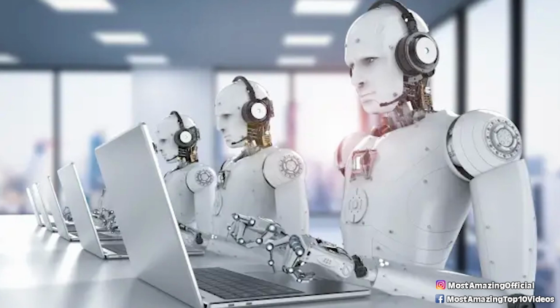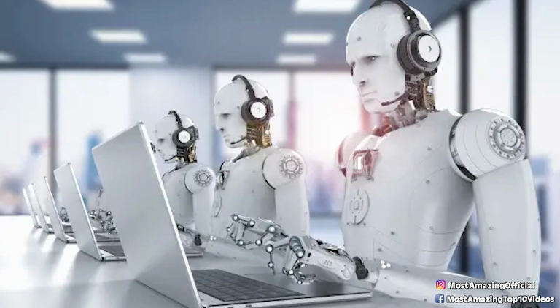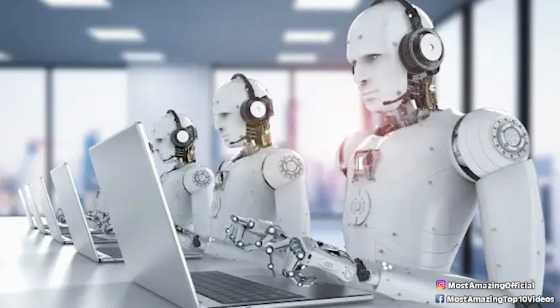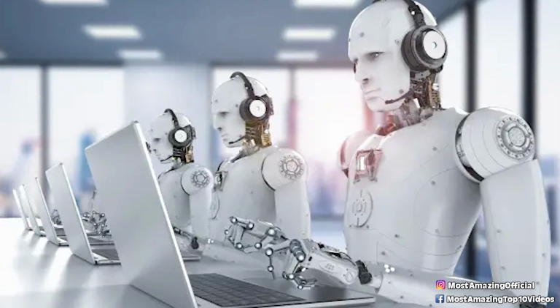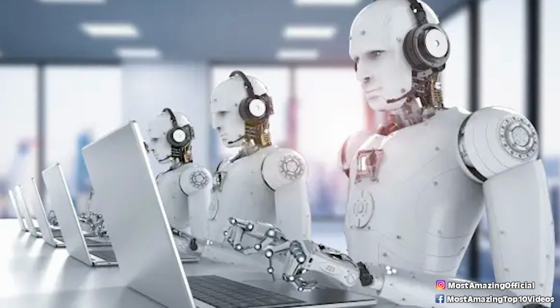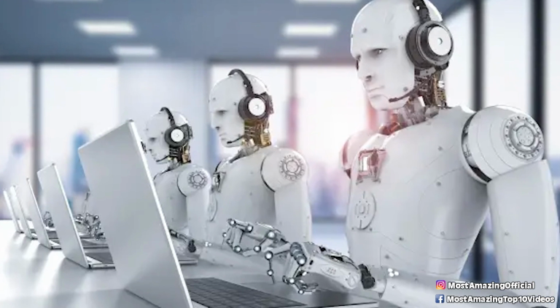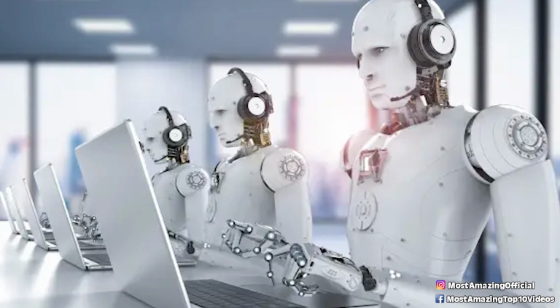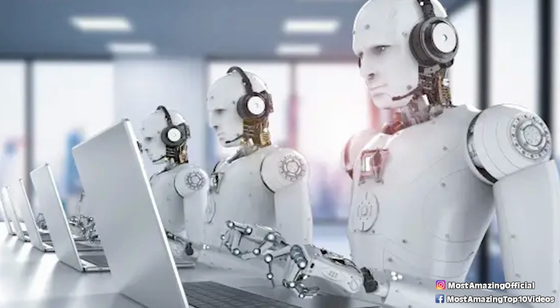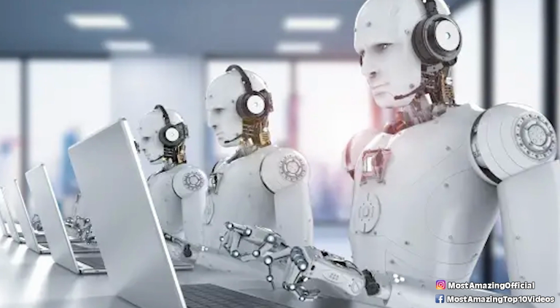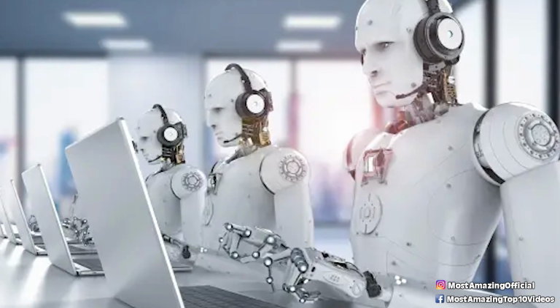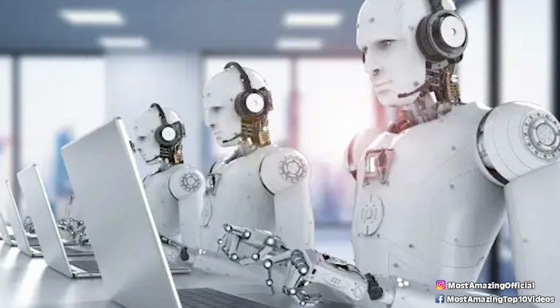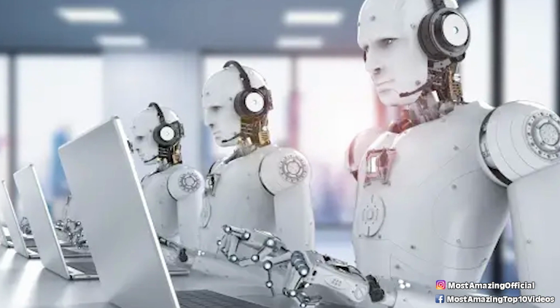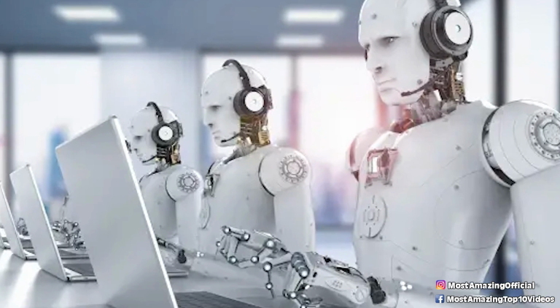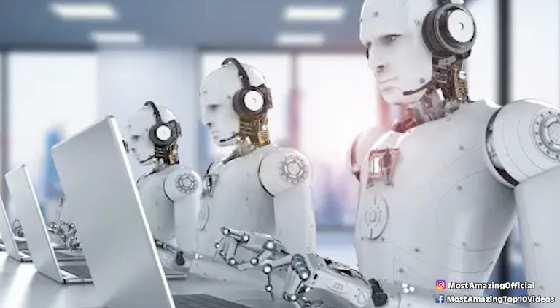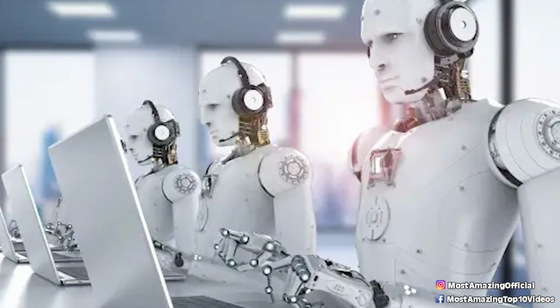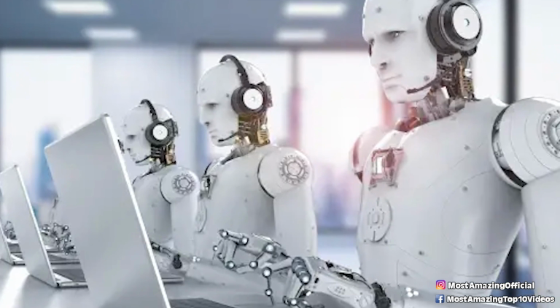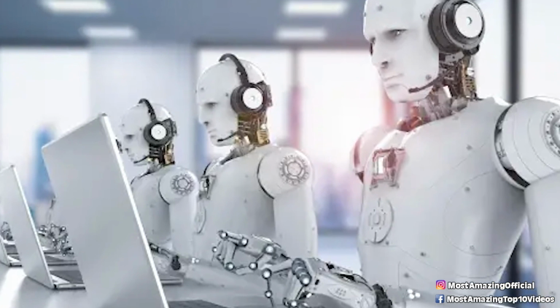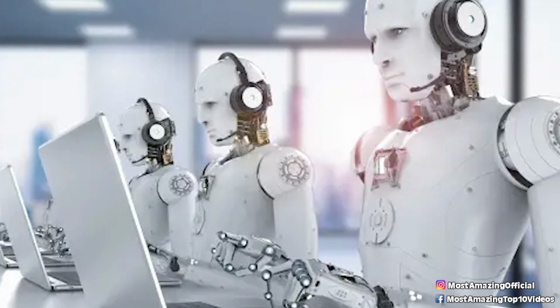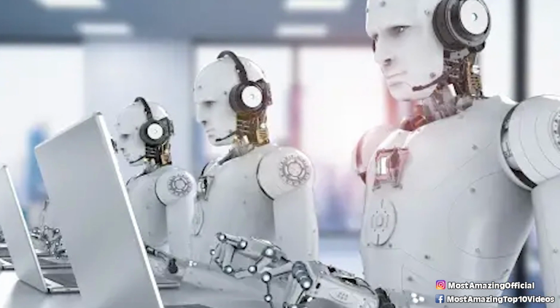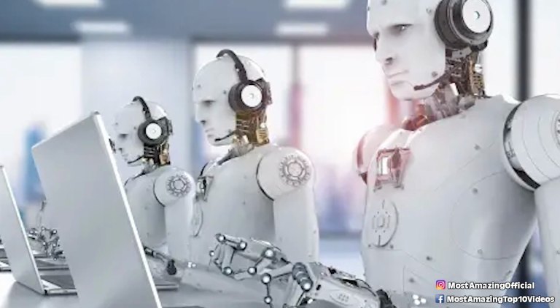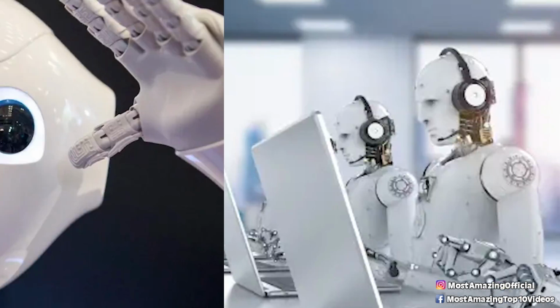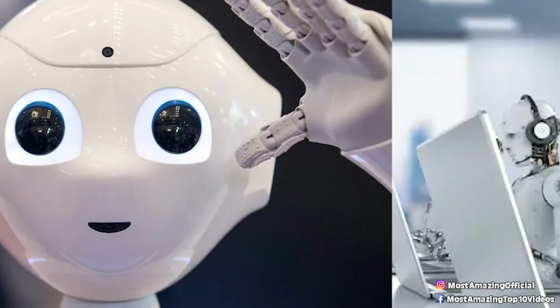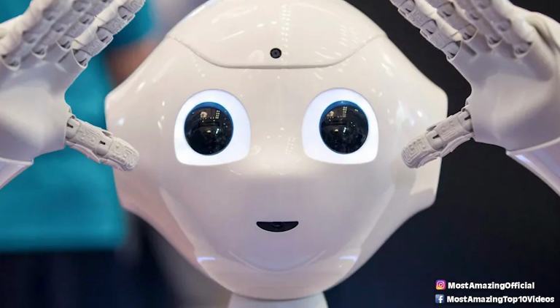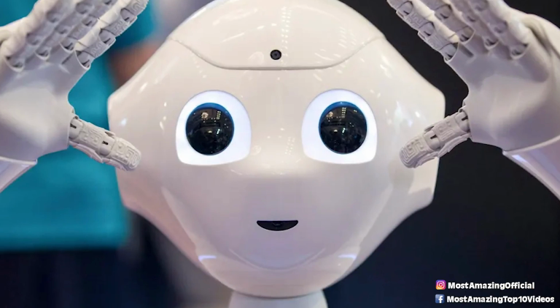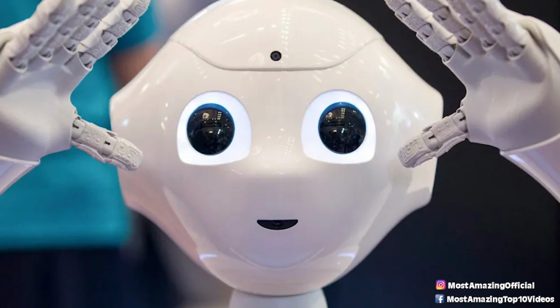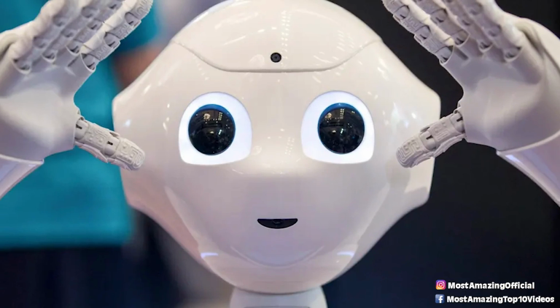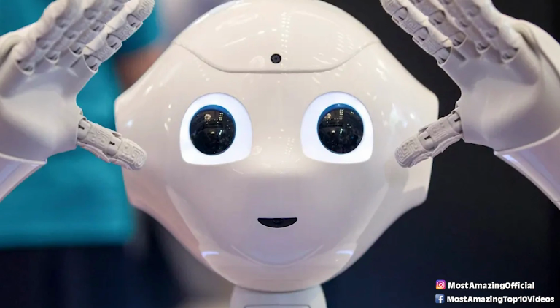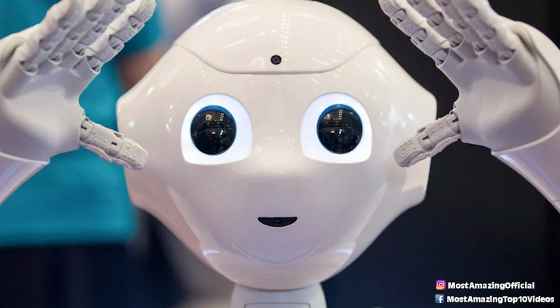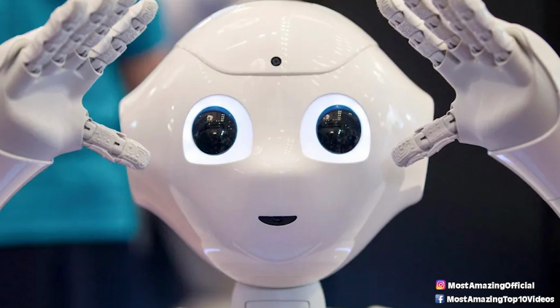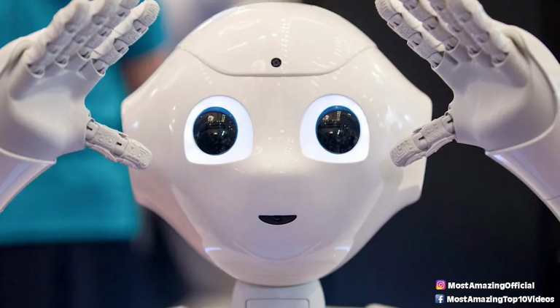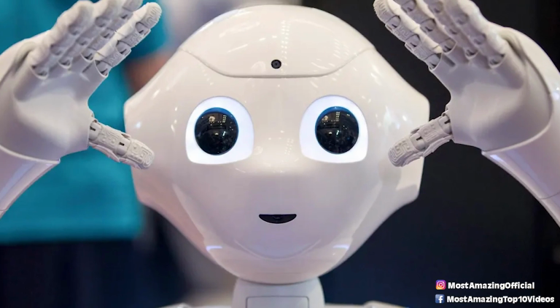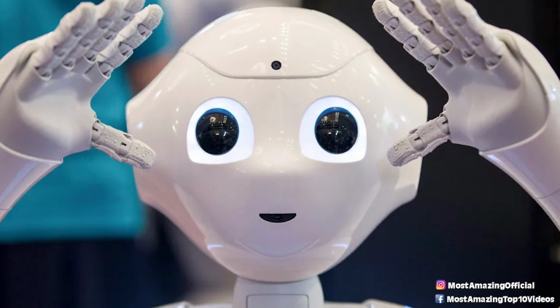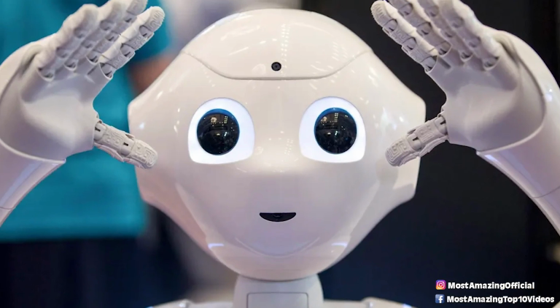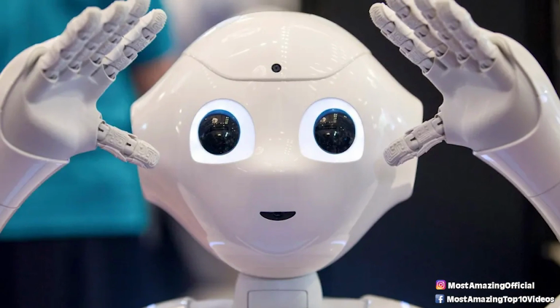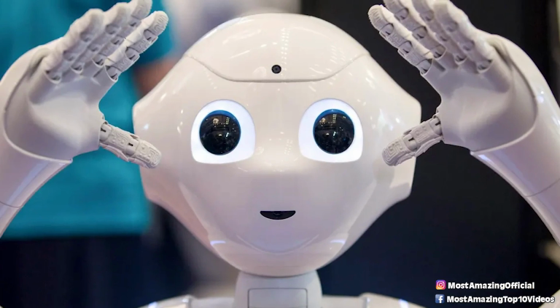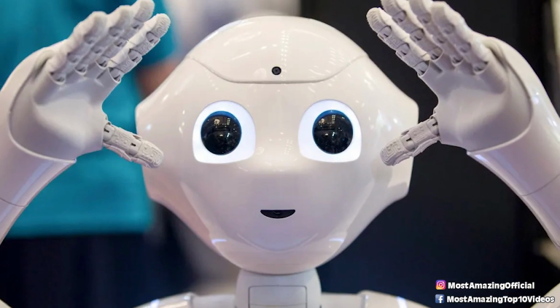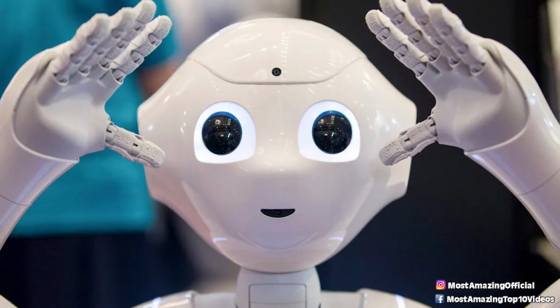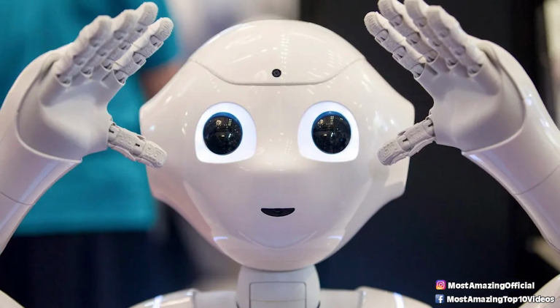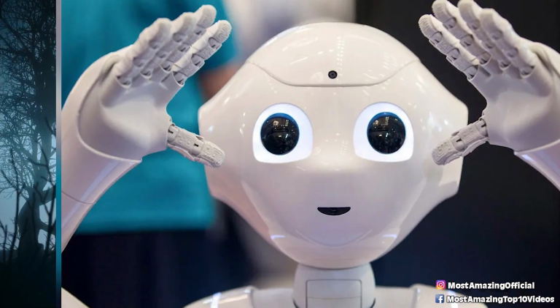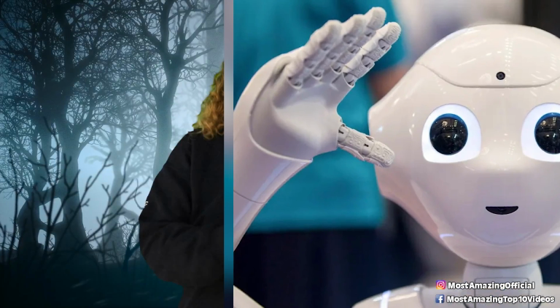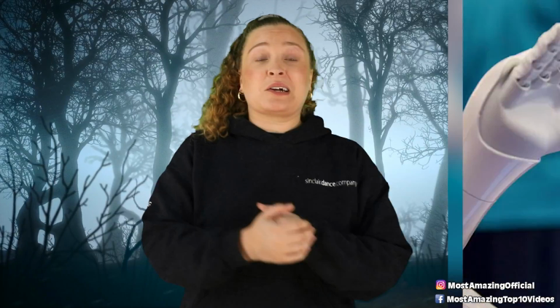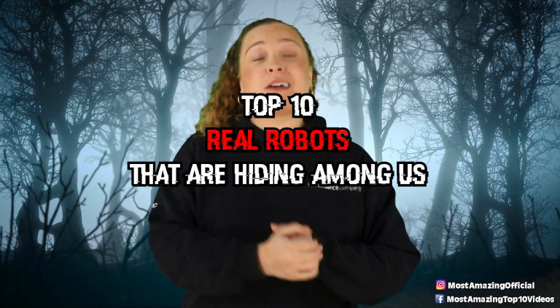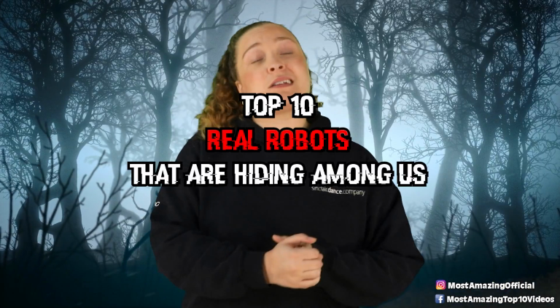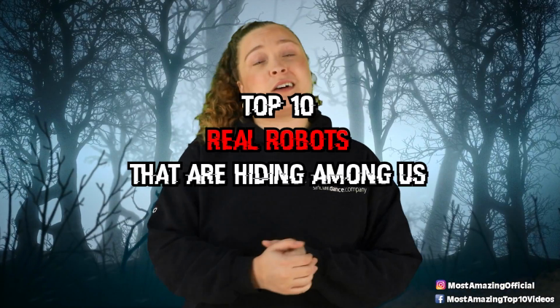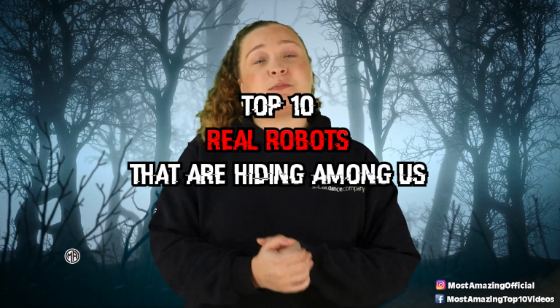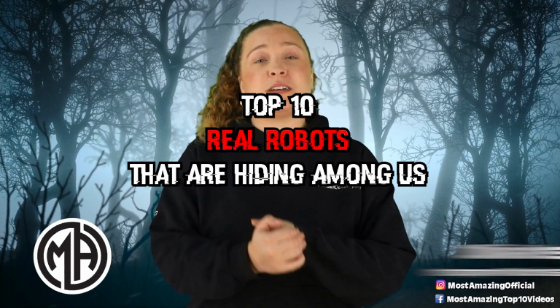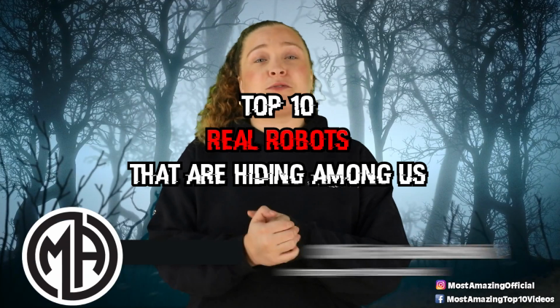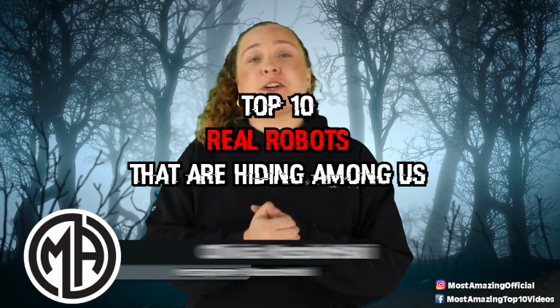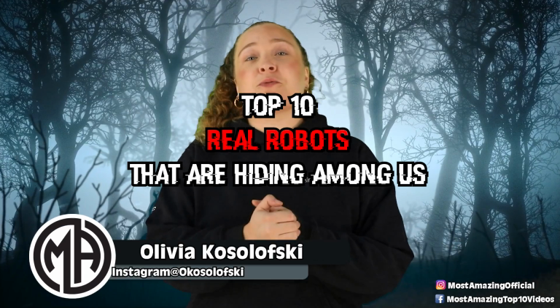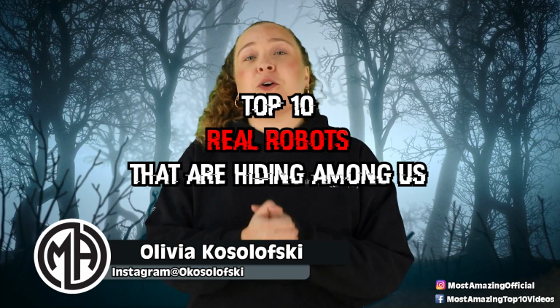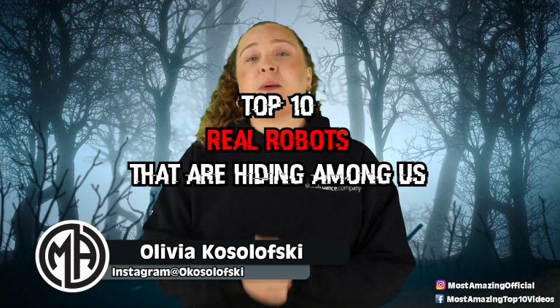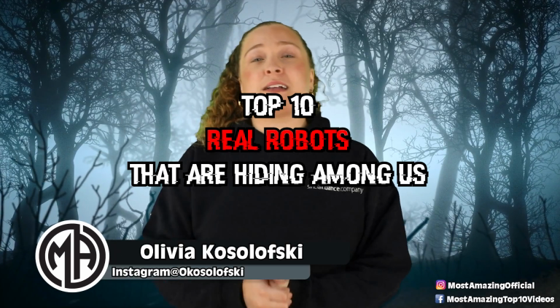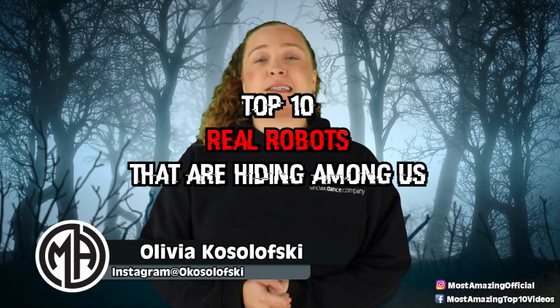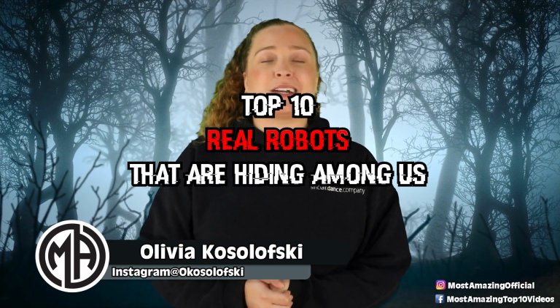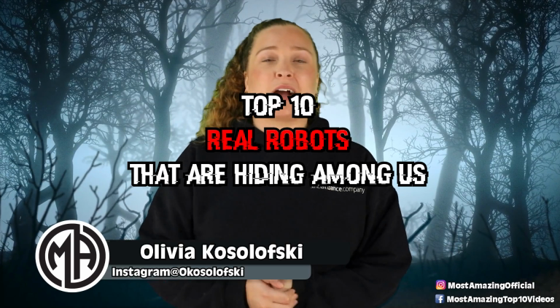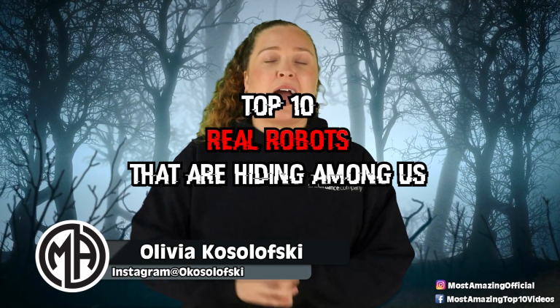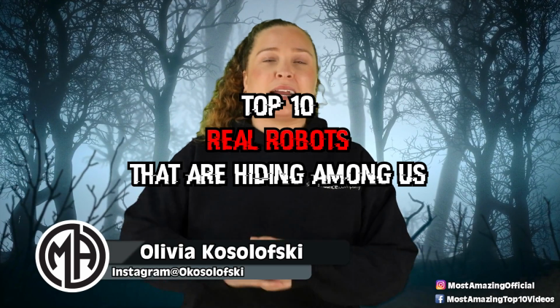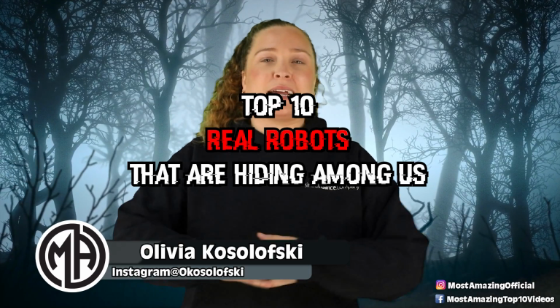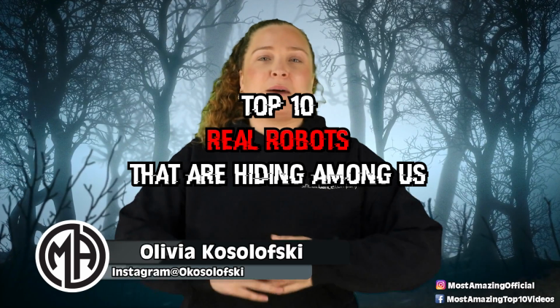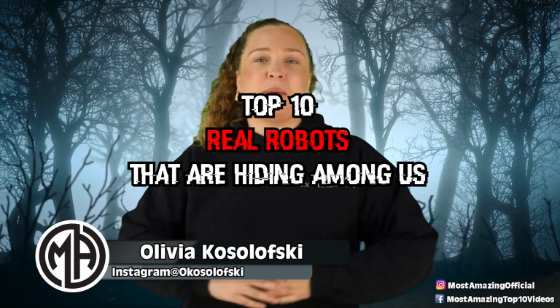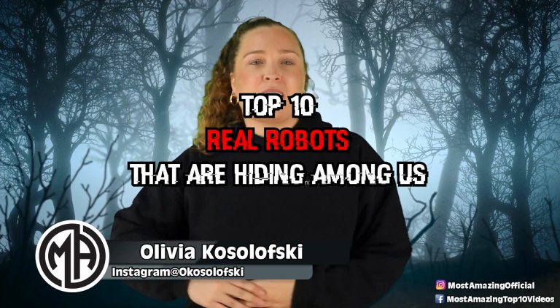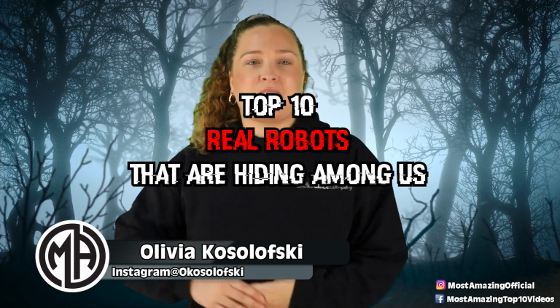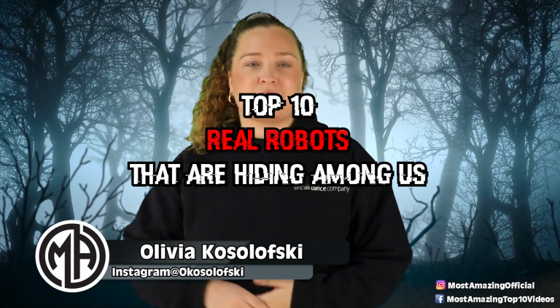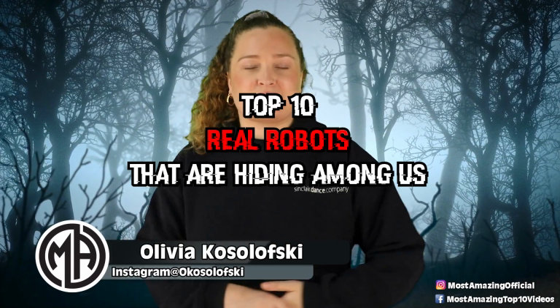From a robot that is coming for my job, all the way to one that might be coming for yours, here are the top 10 real robots that are hiding among us.